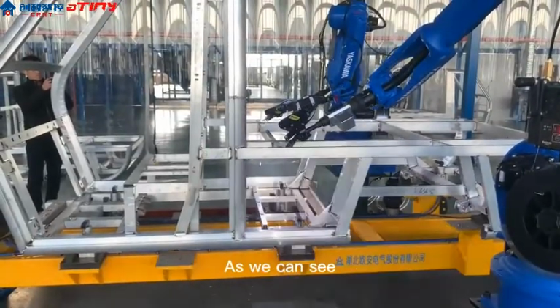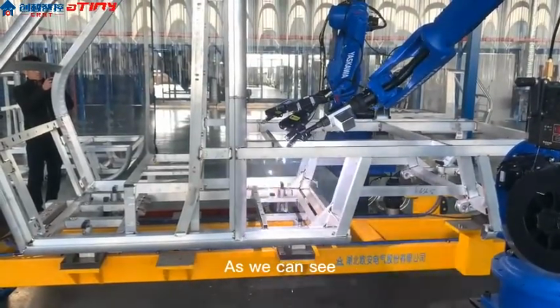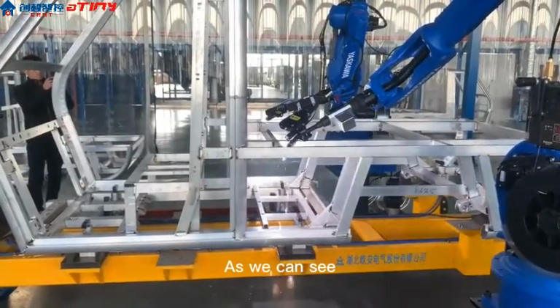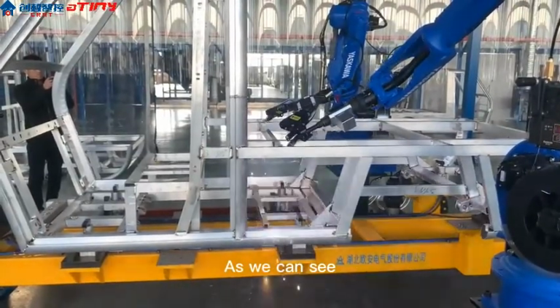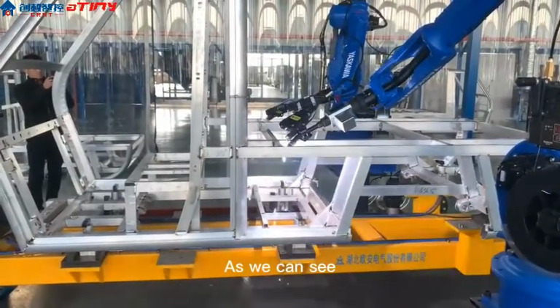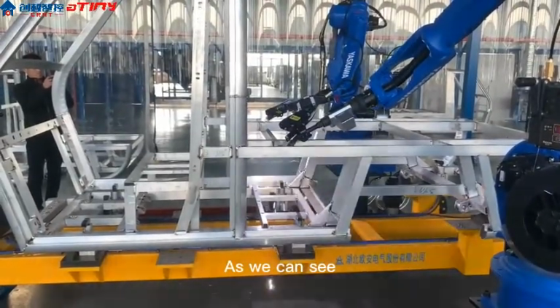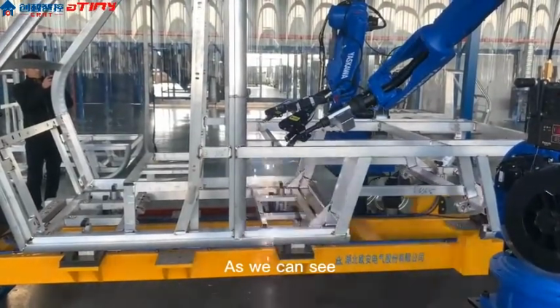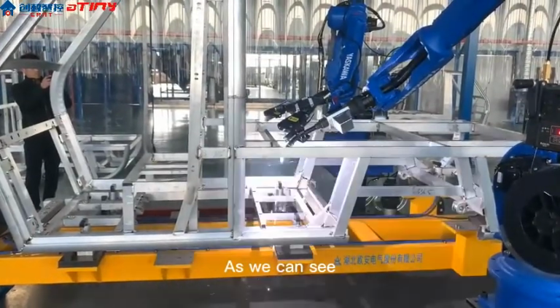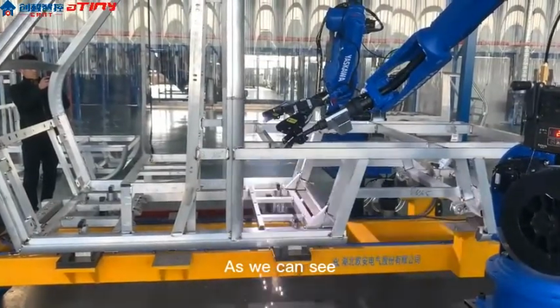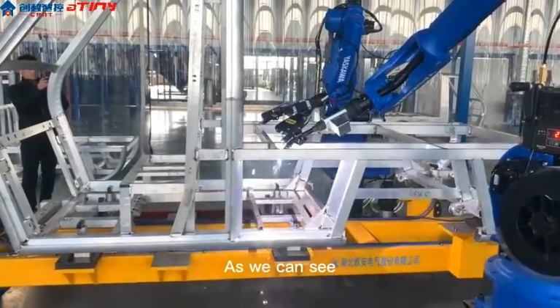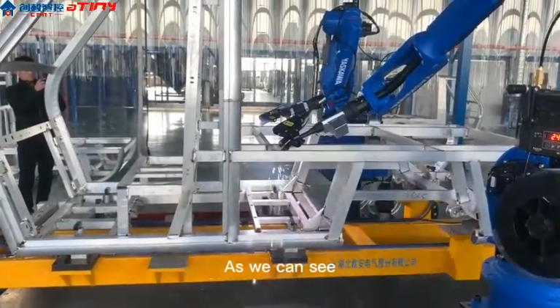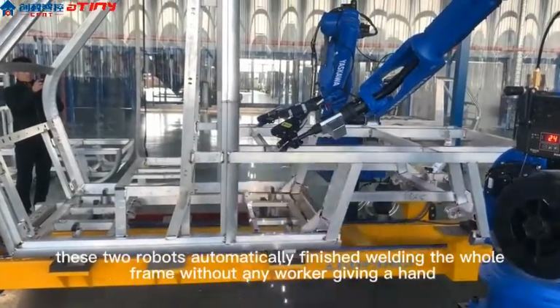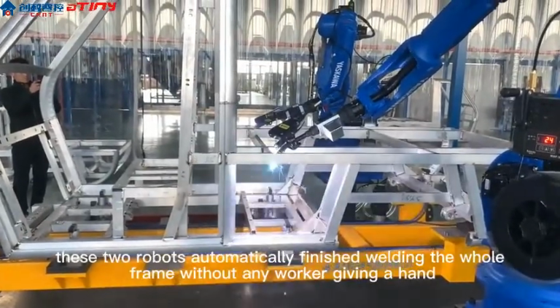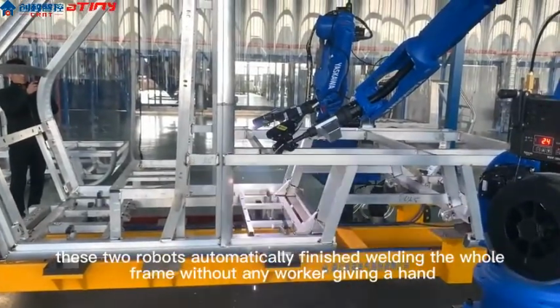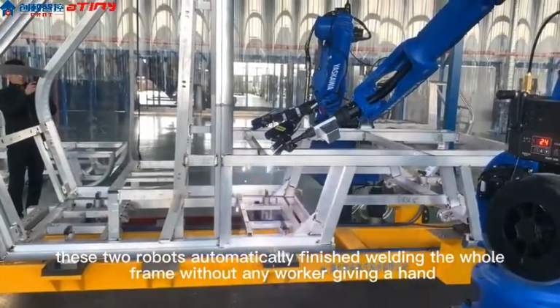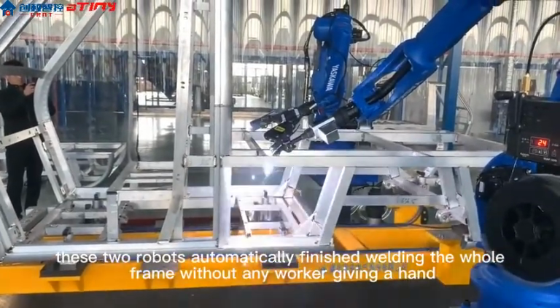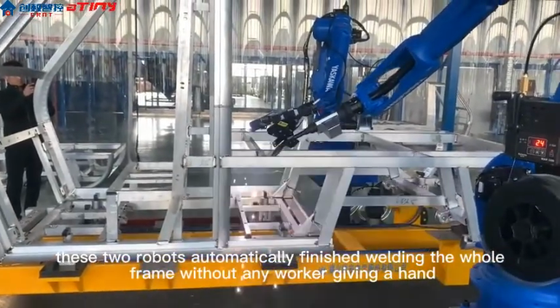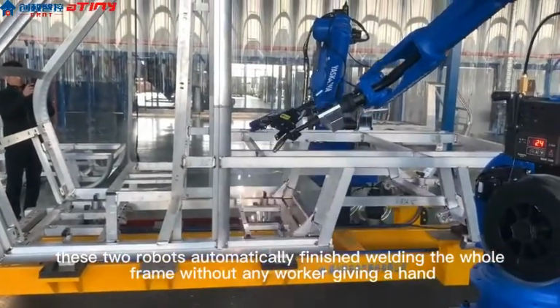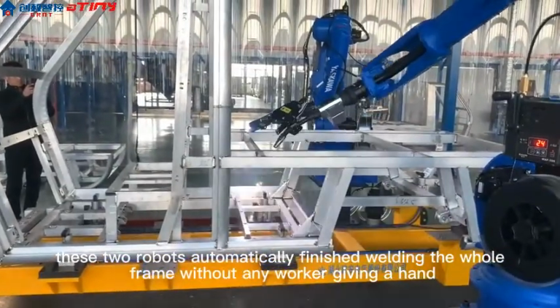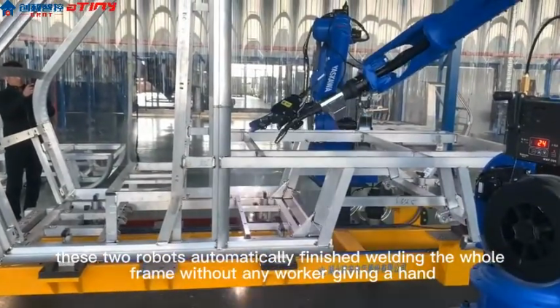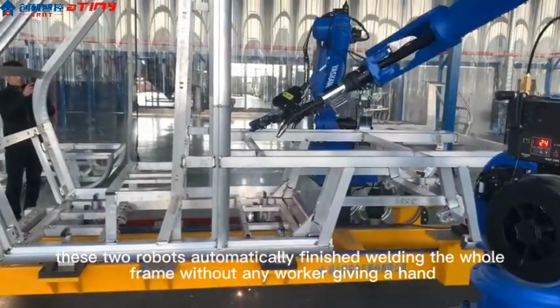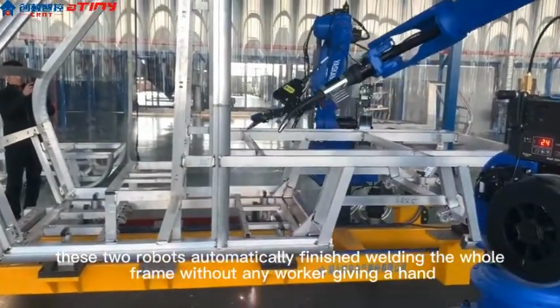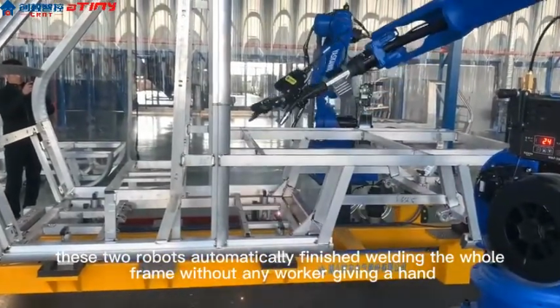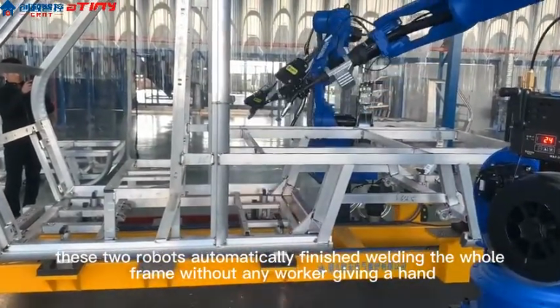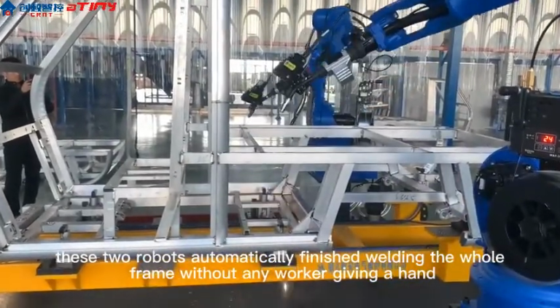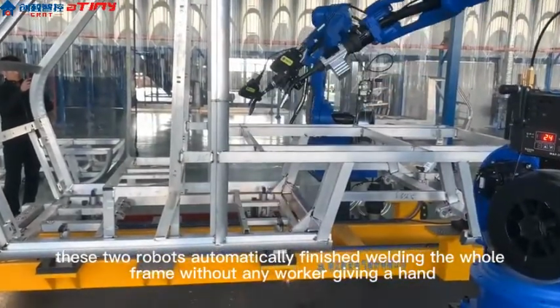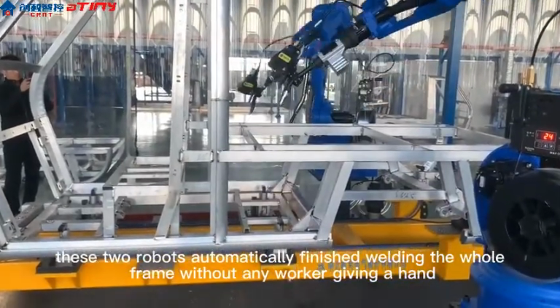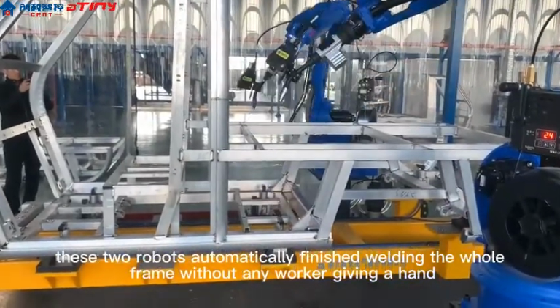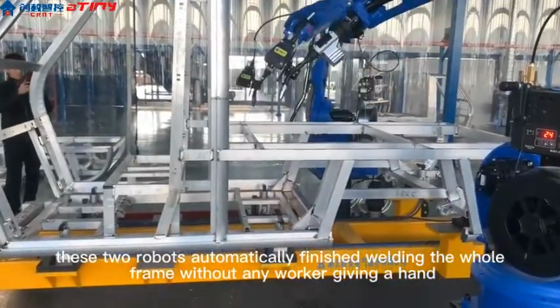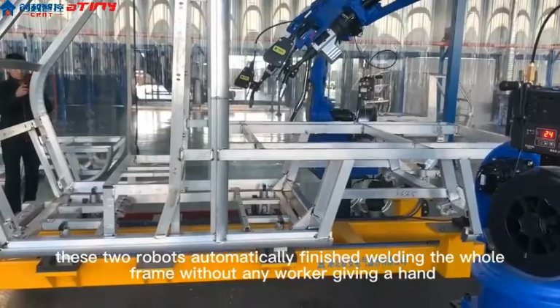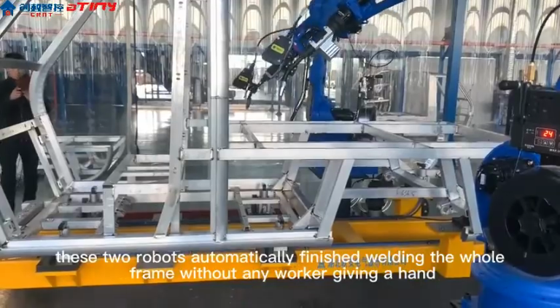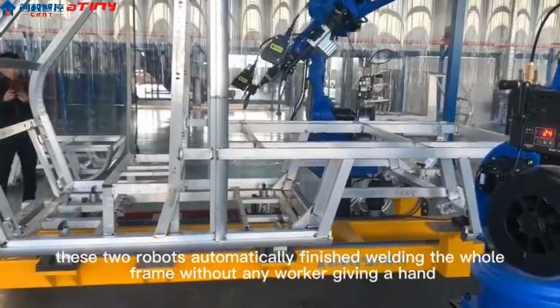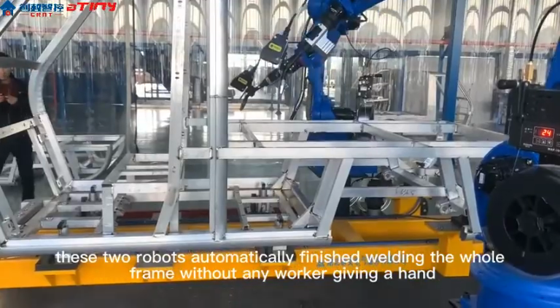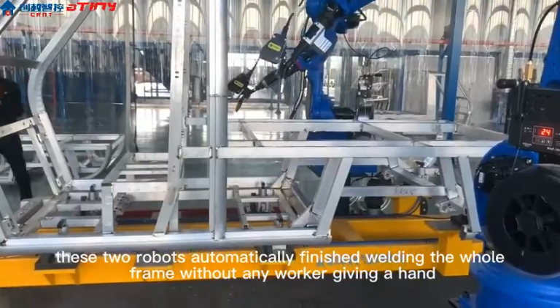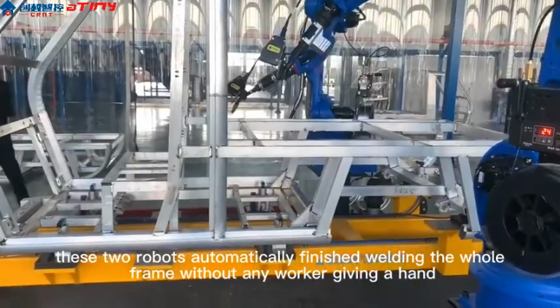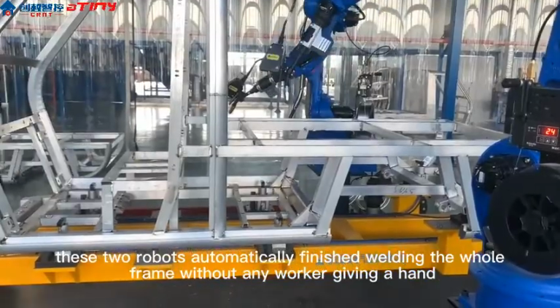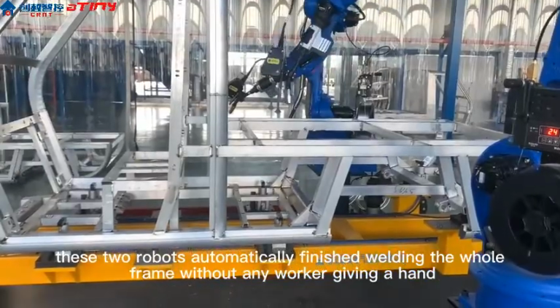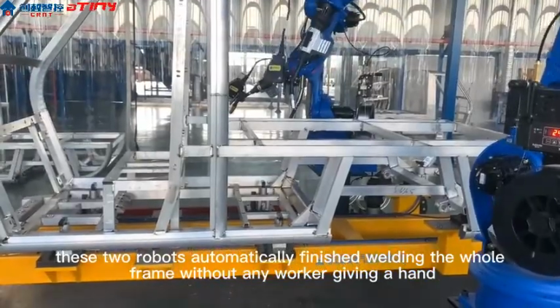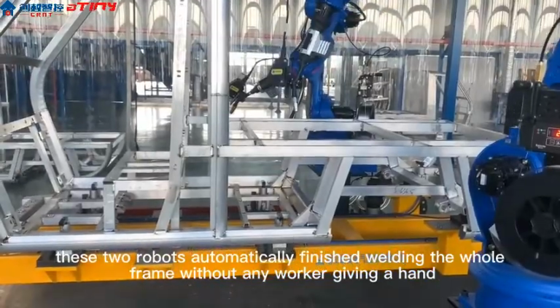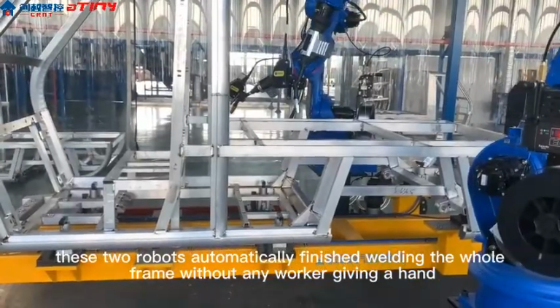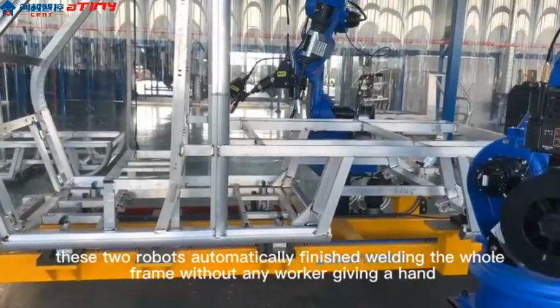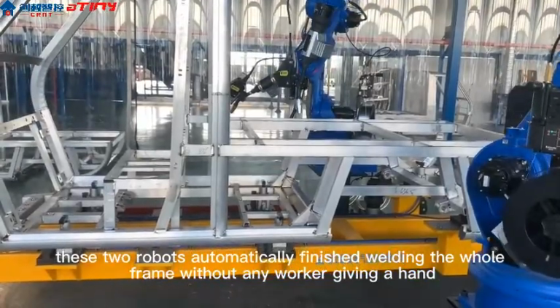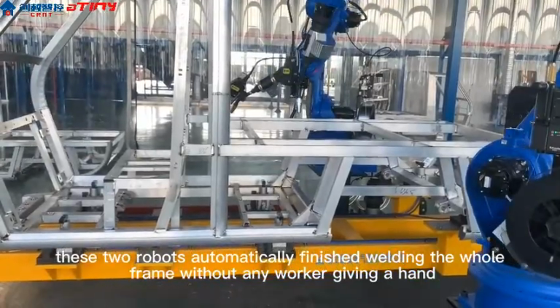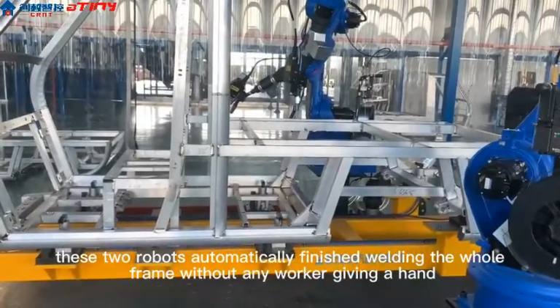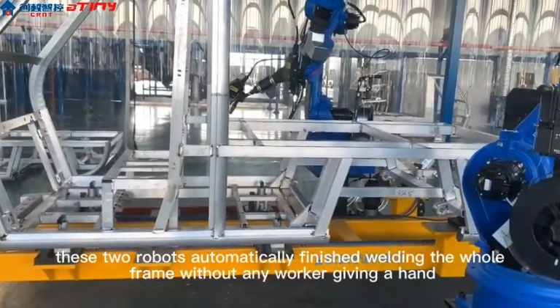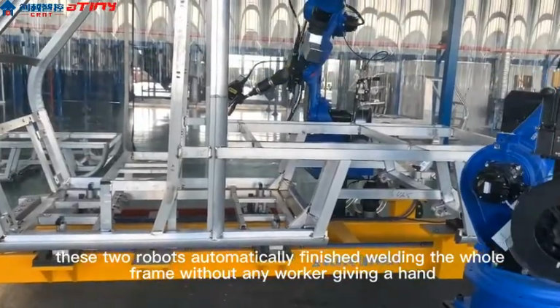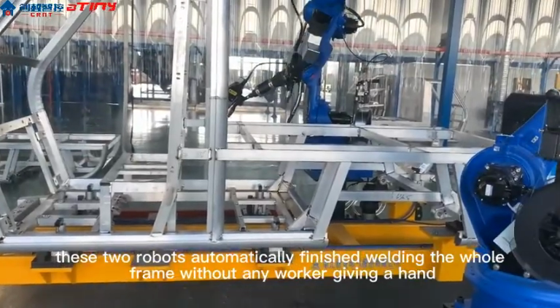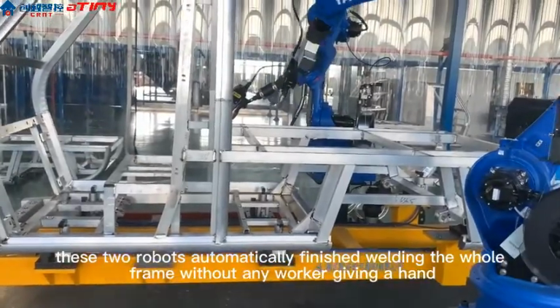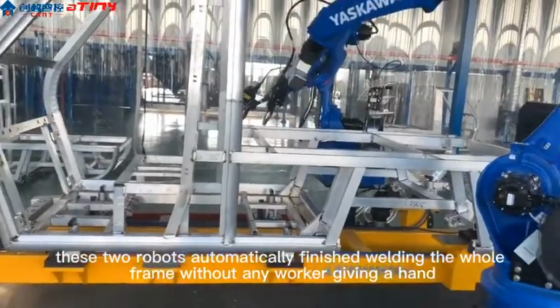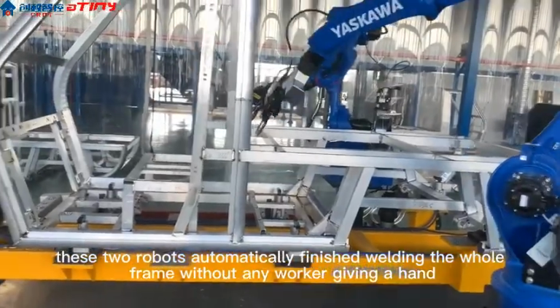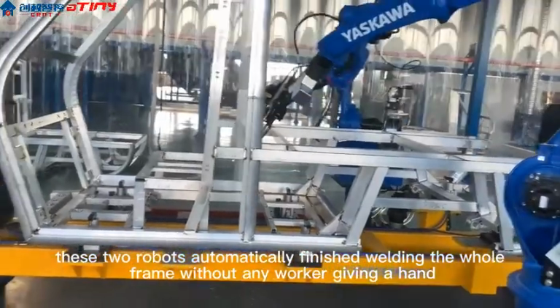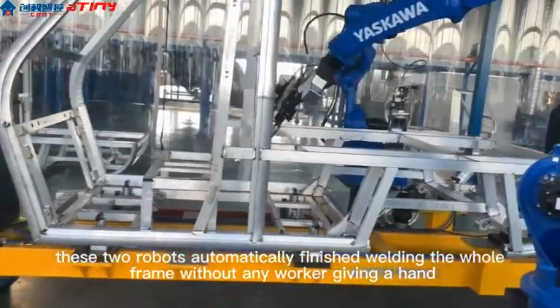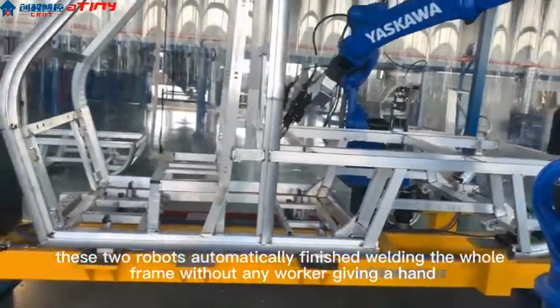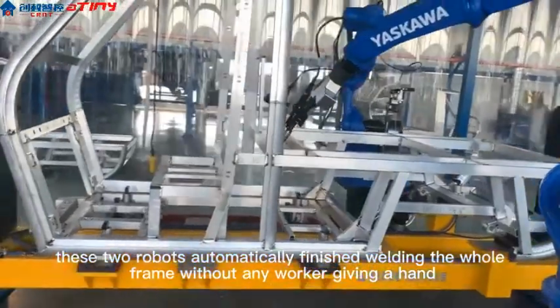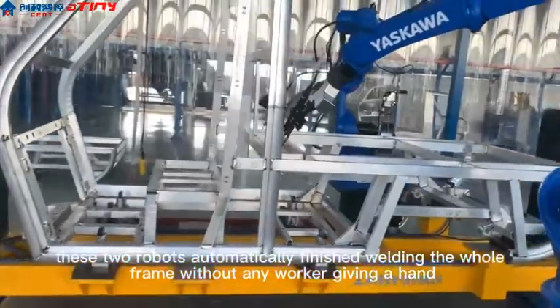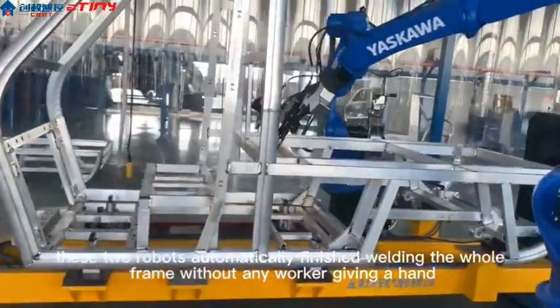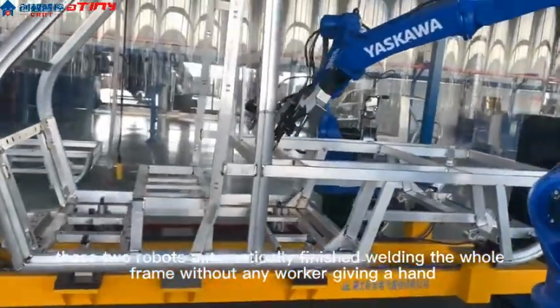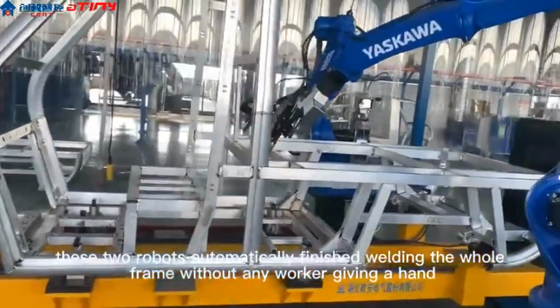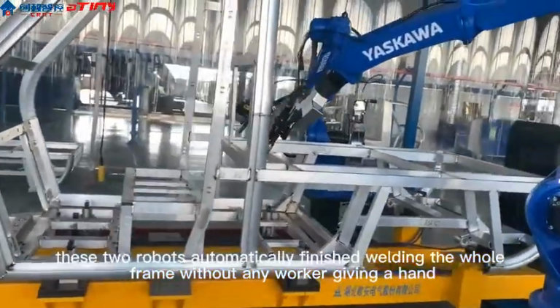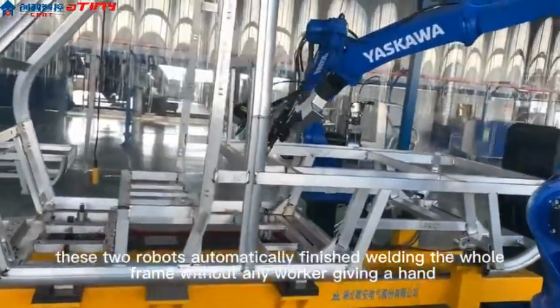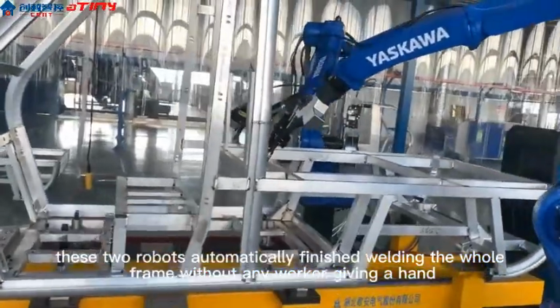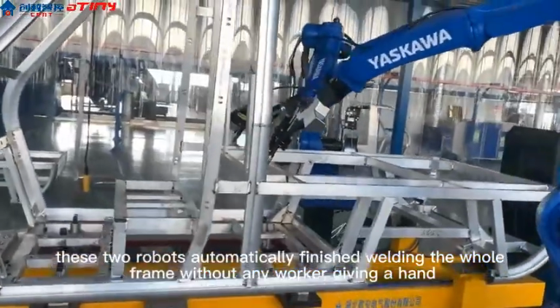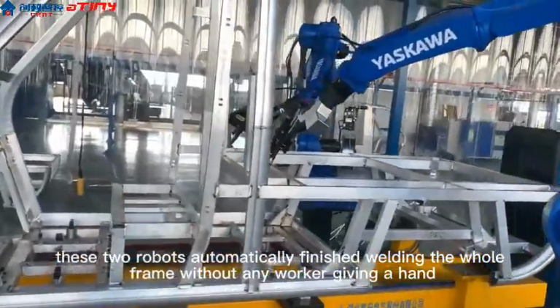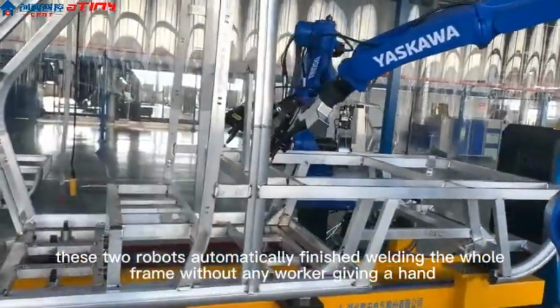As we can see, these two robots automatically finish welding the whole frame without any worker giving a hand.